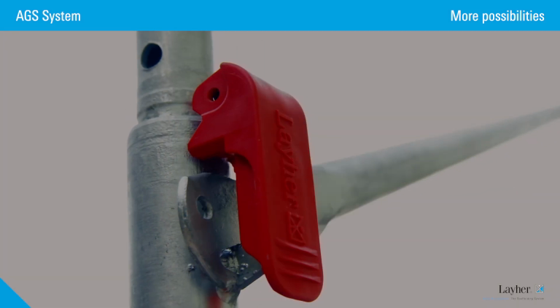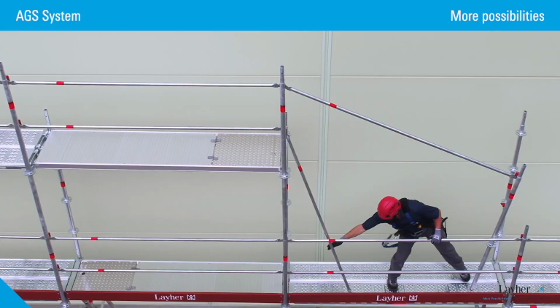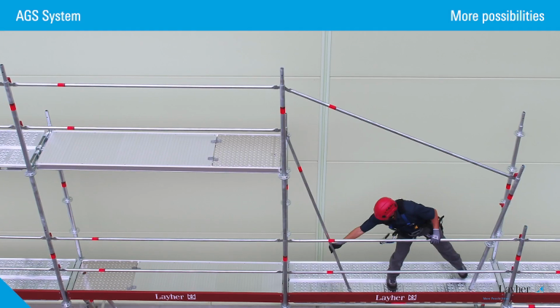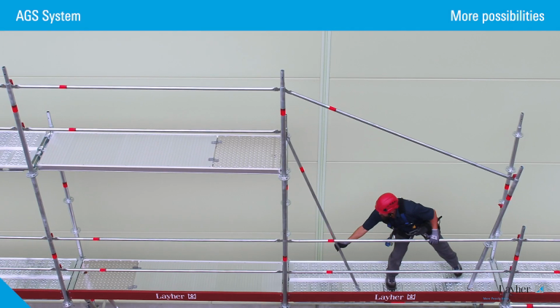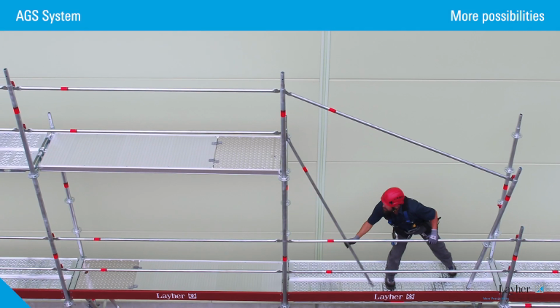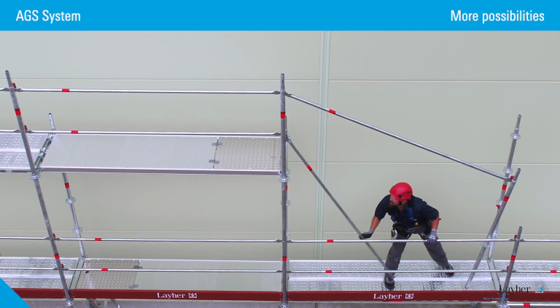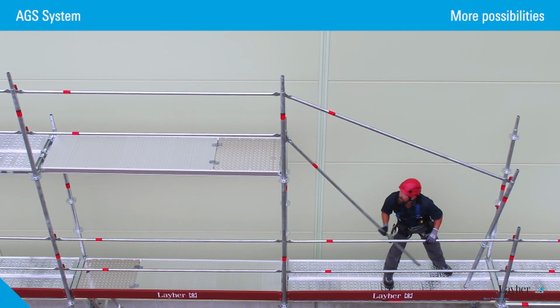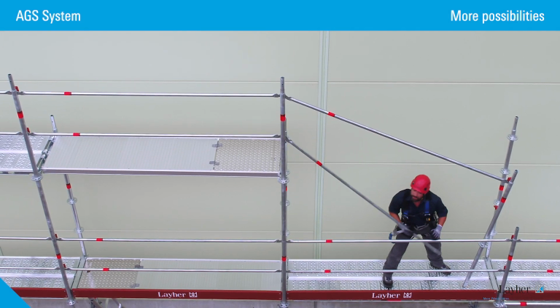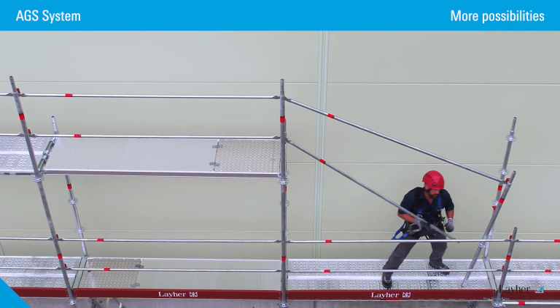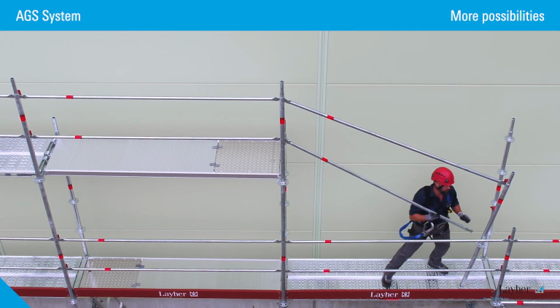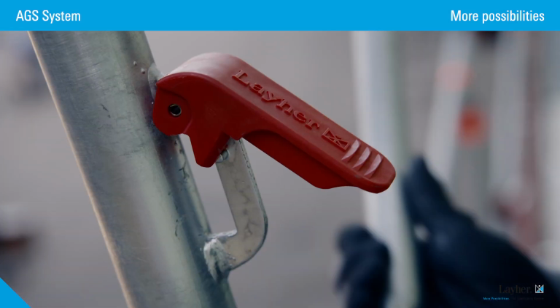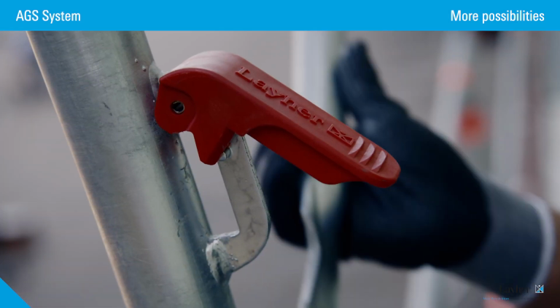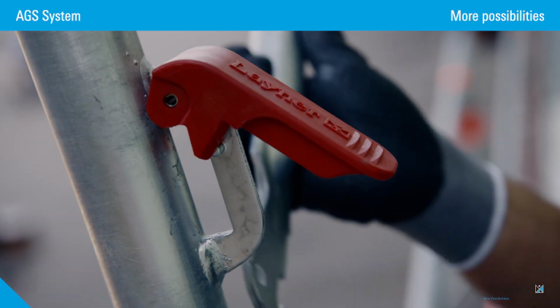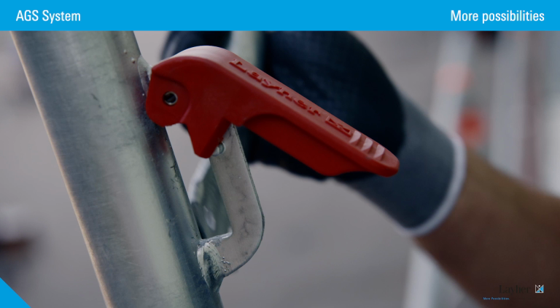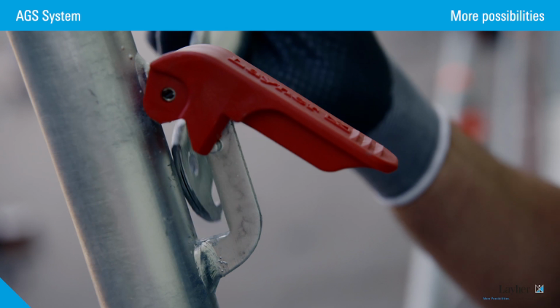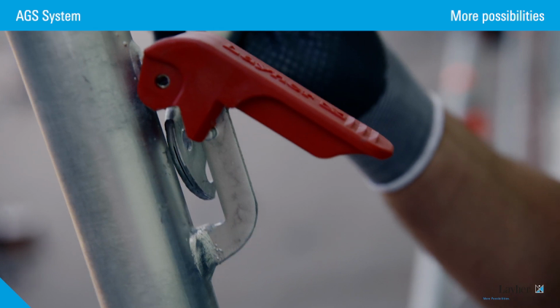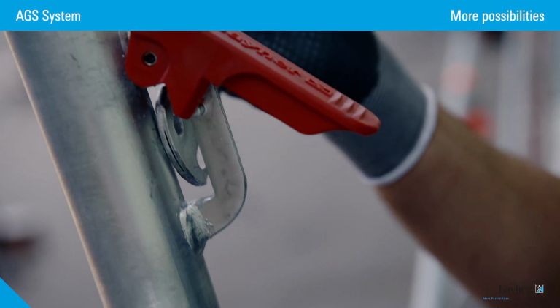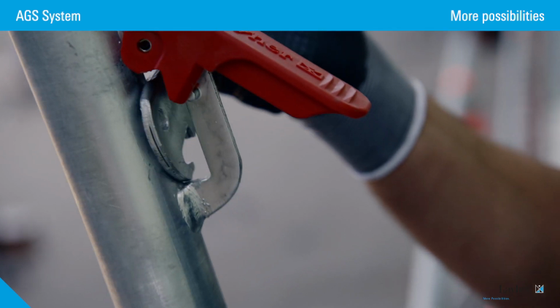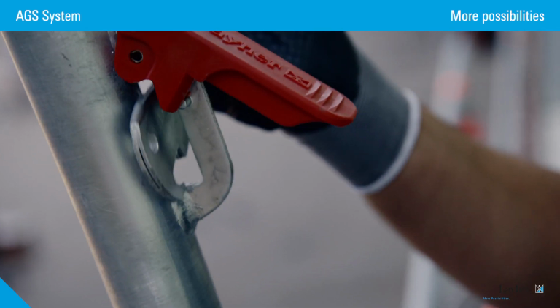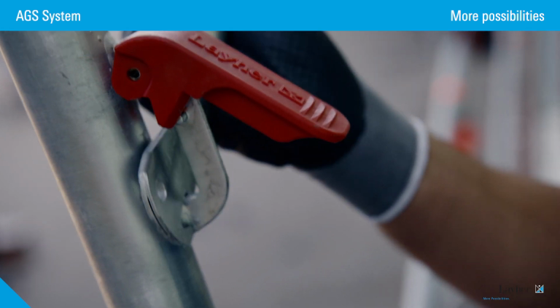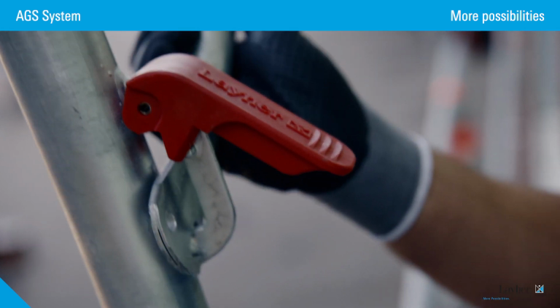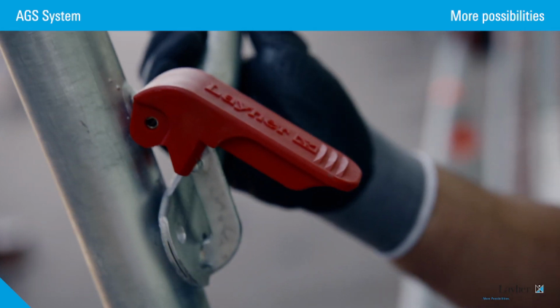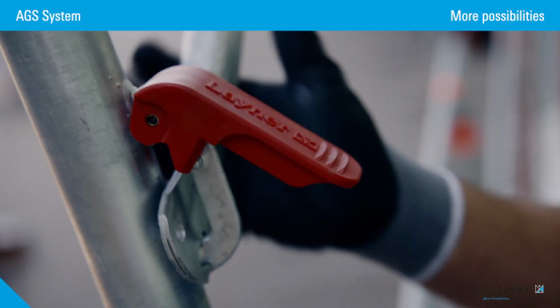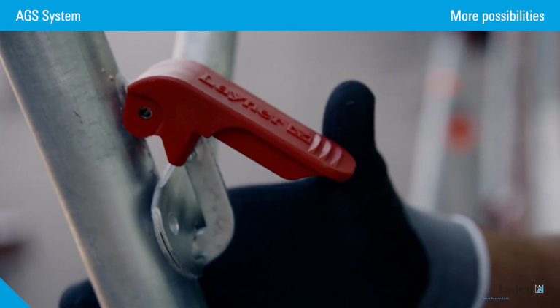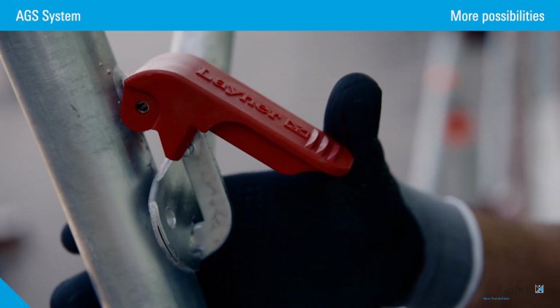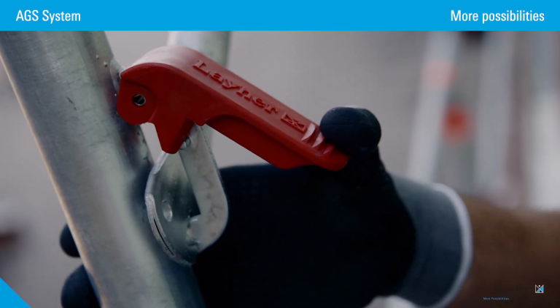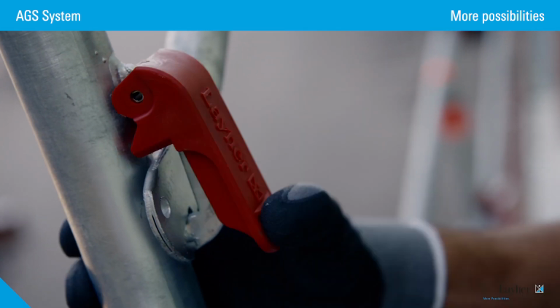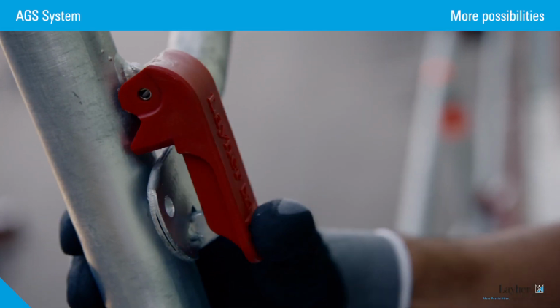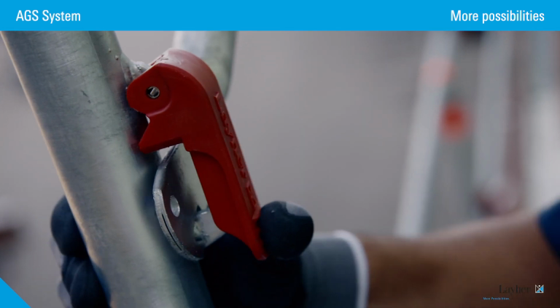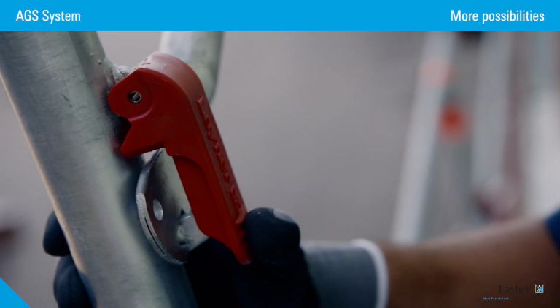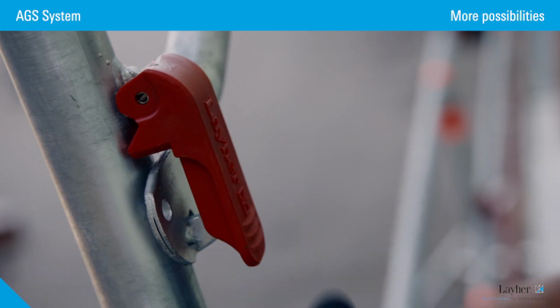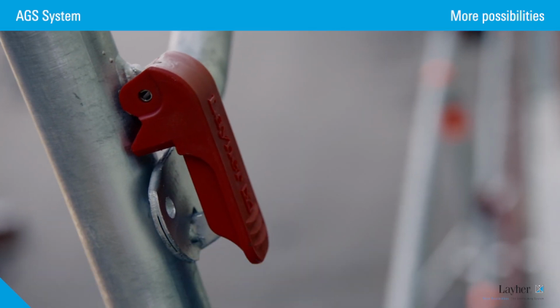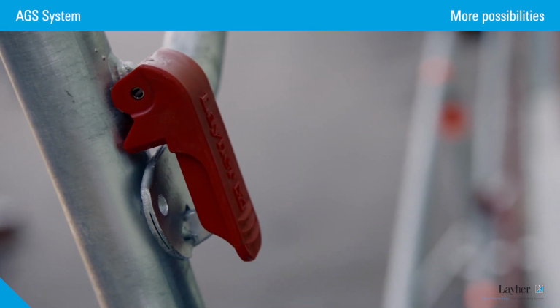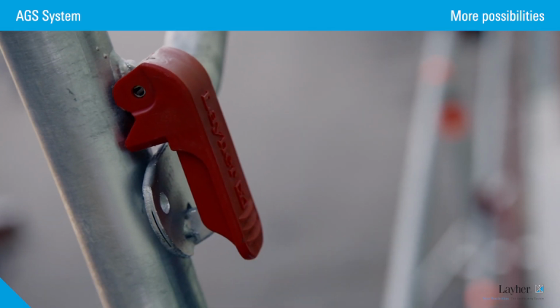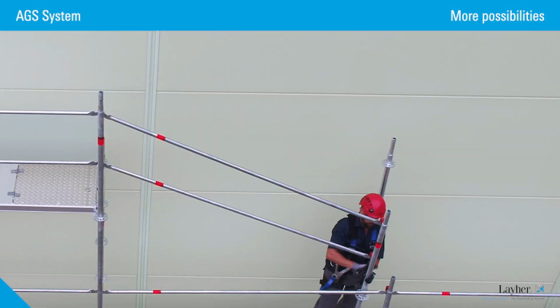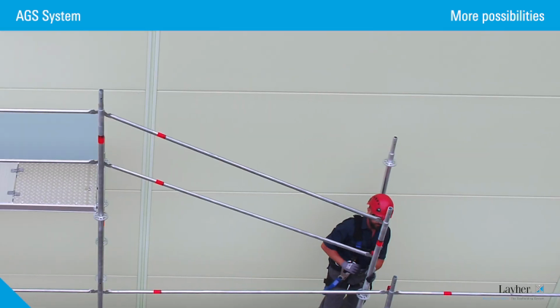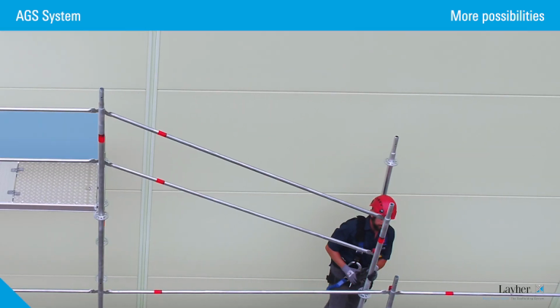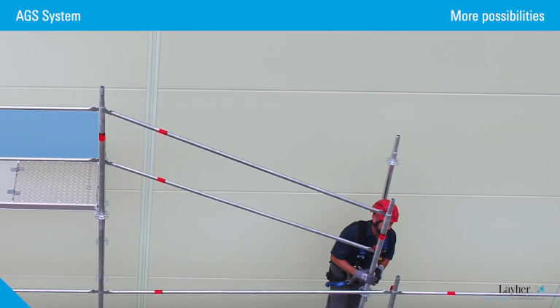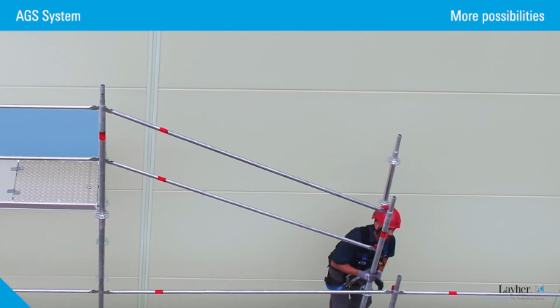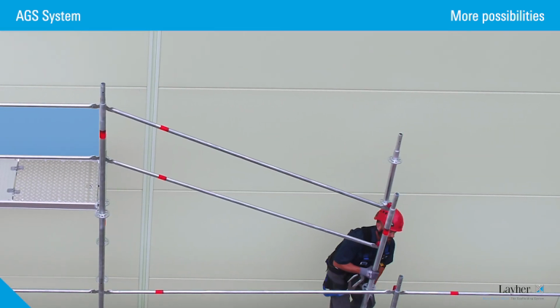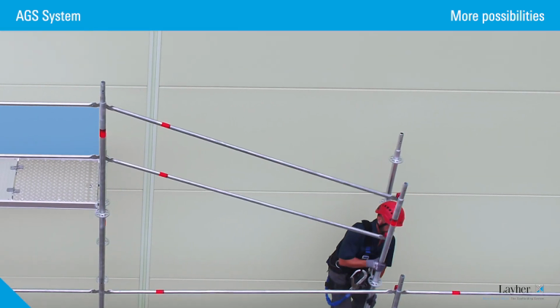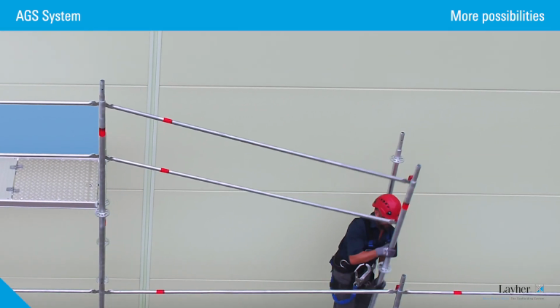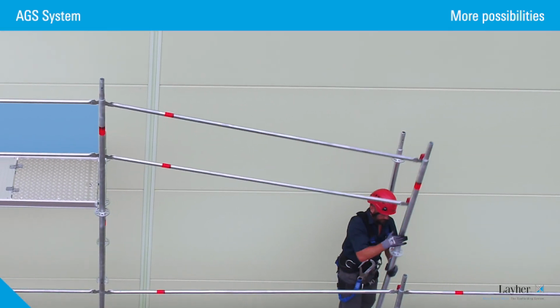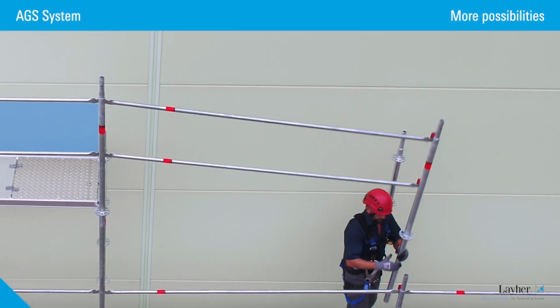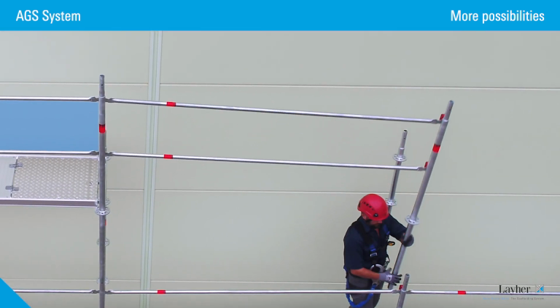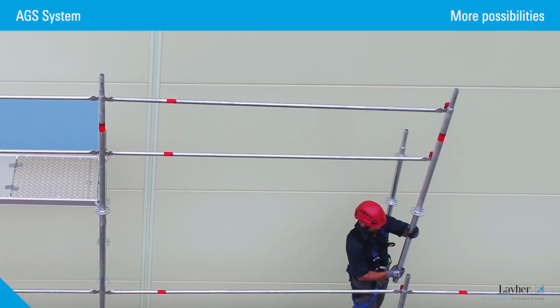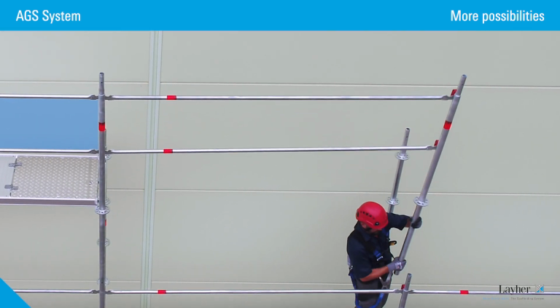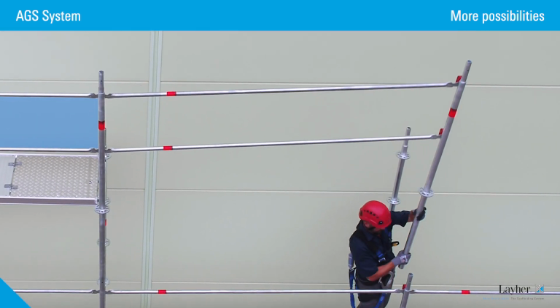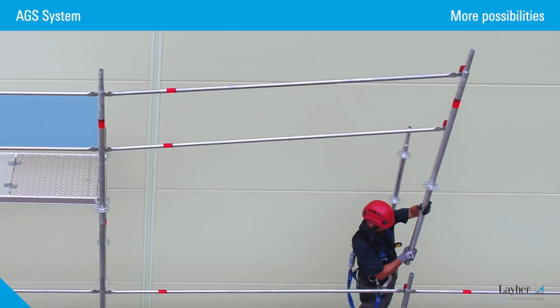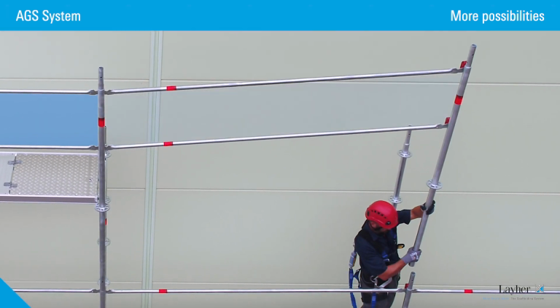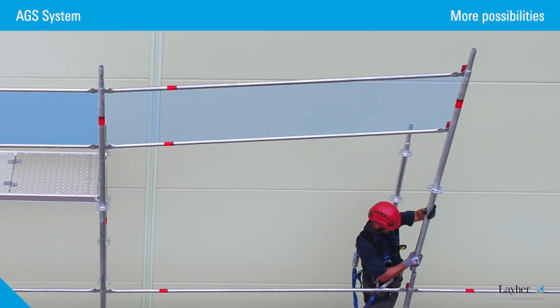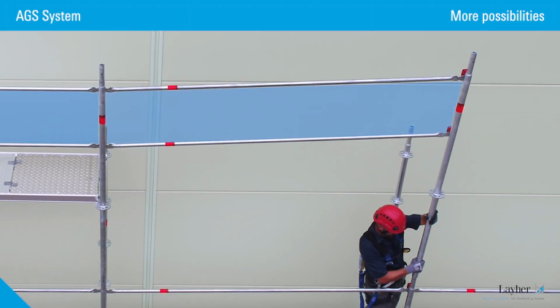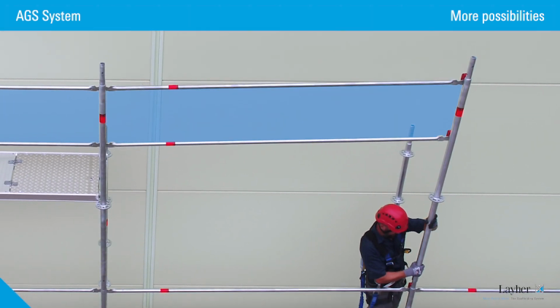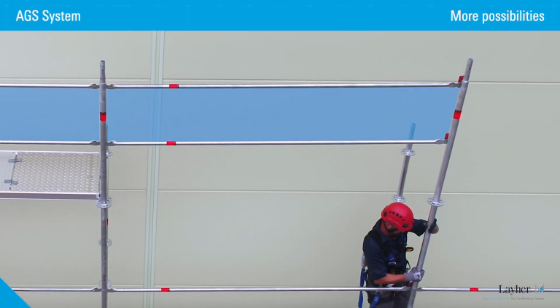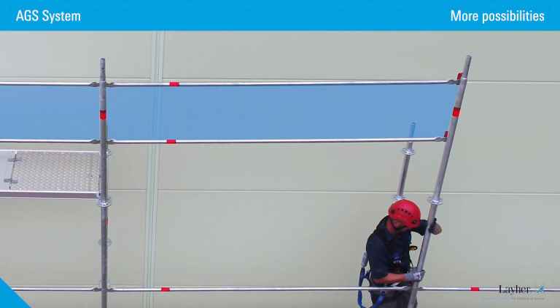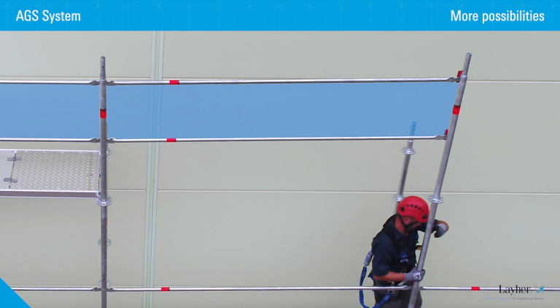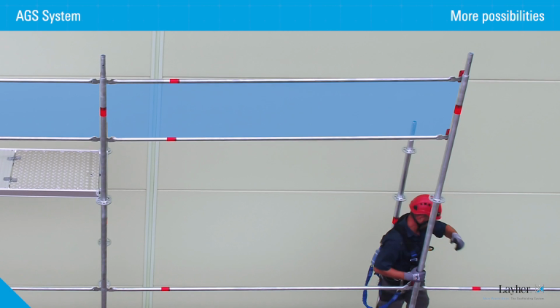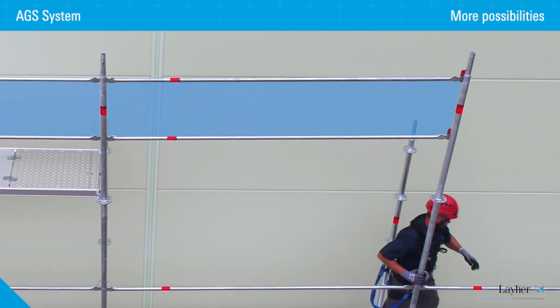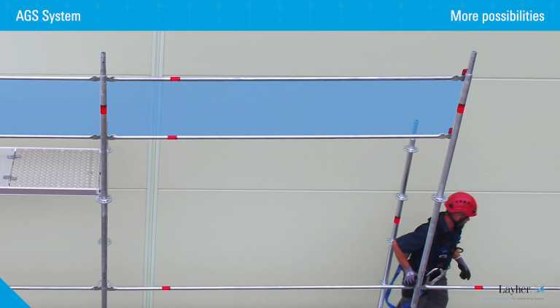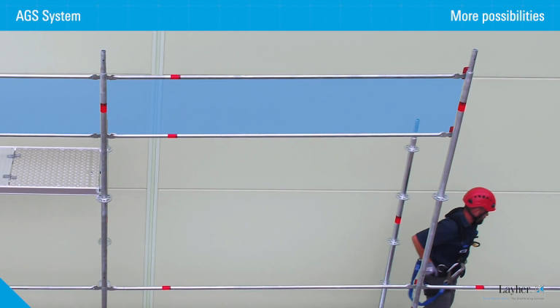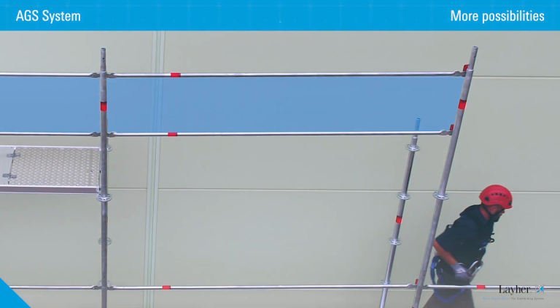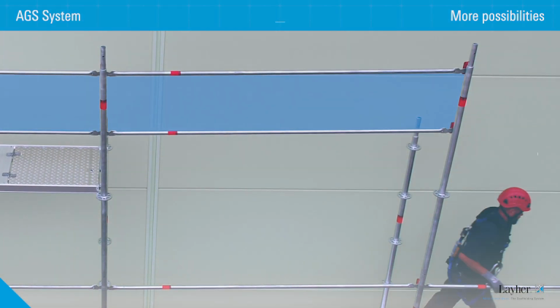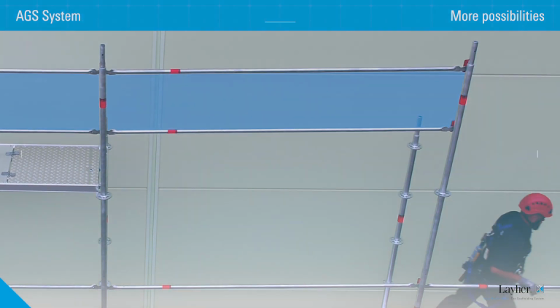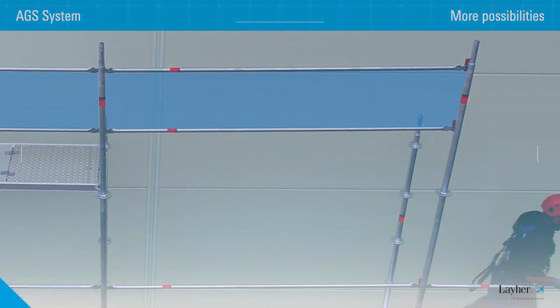Without tools, easy to use, and without any additional work steps, it creates advancing side protection.